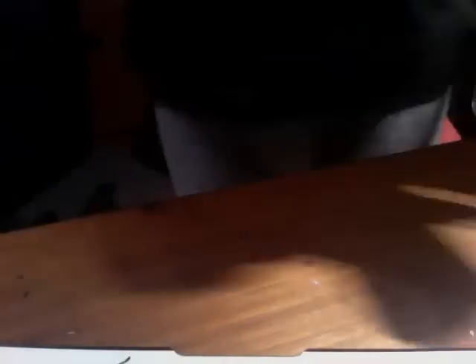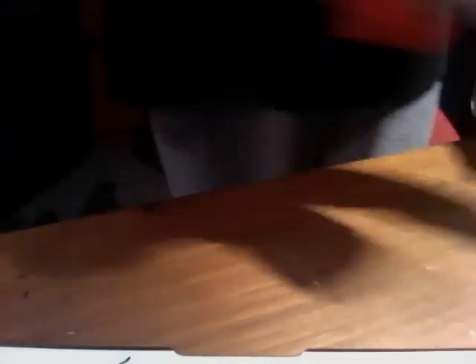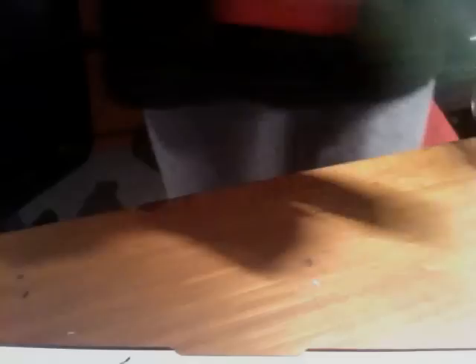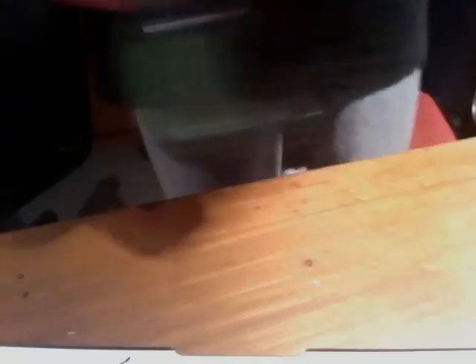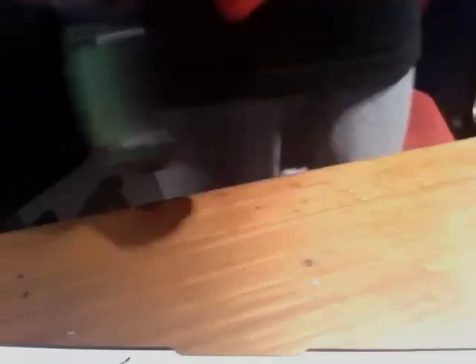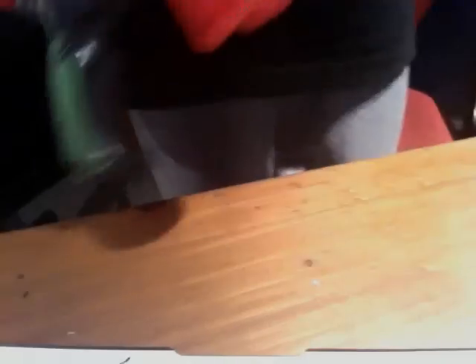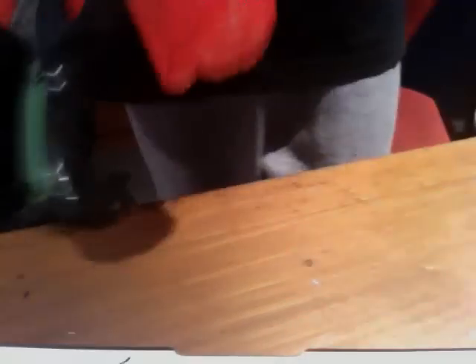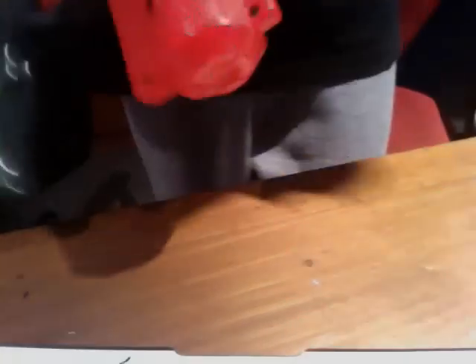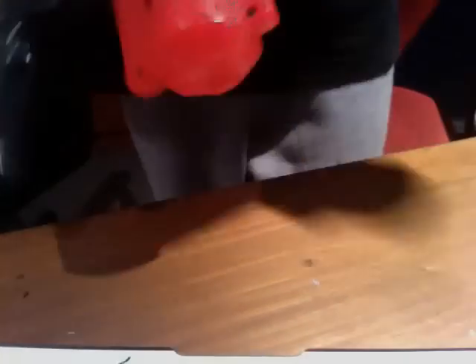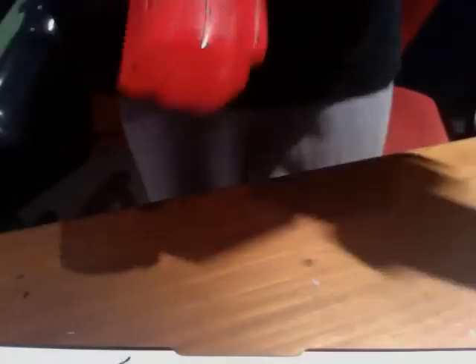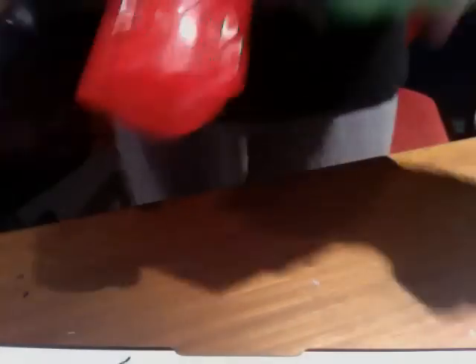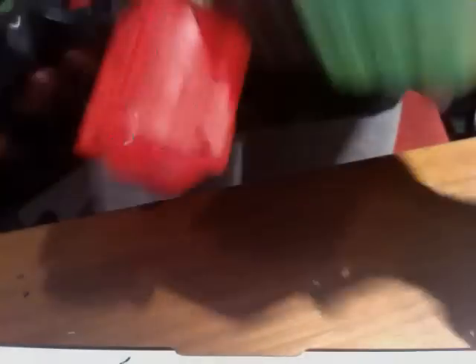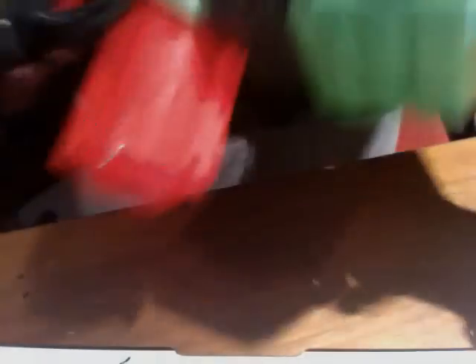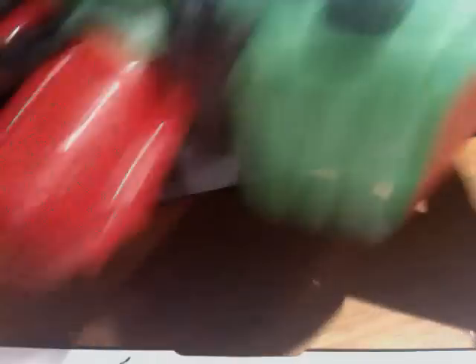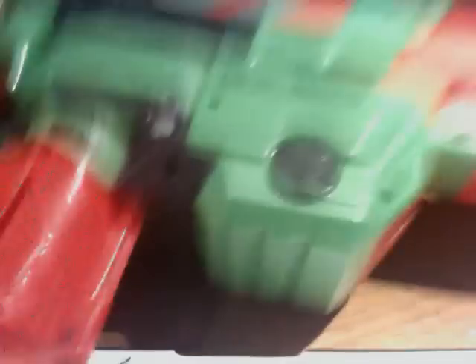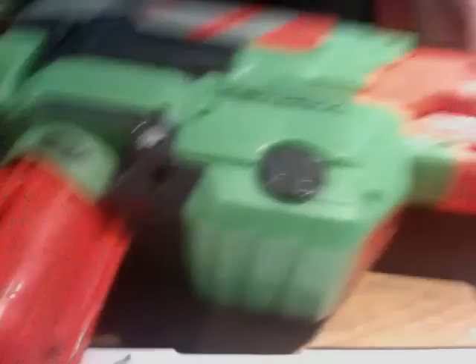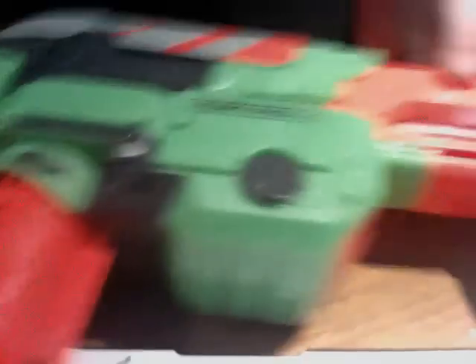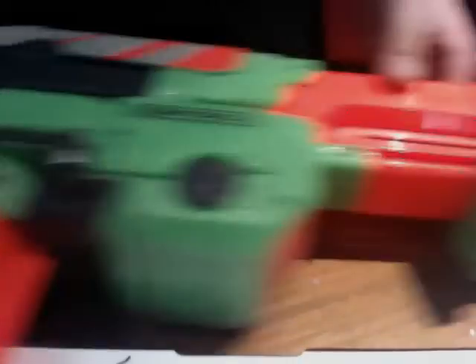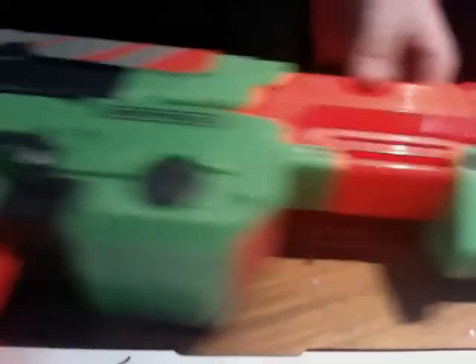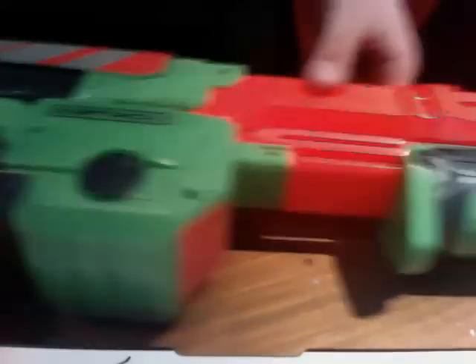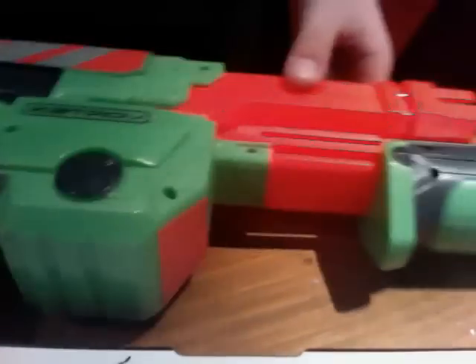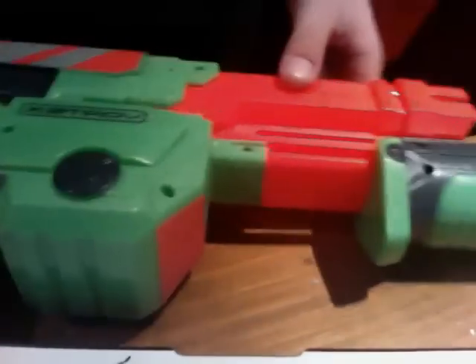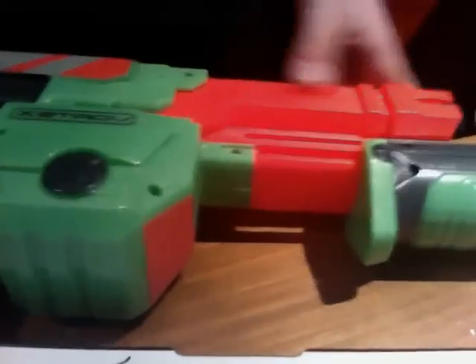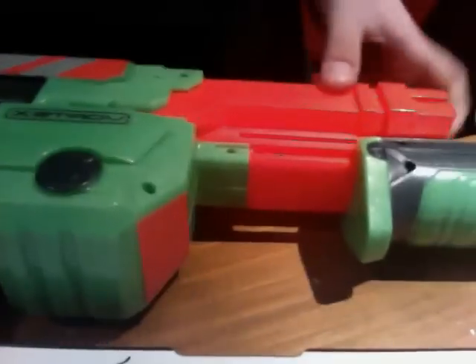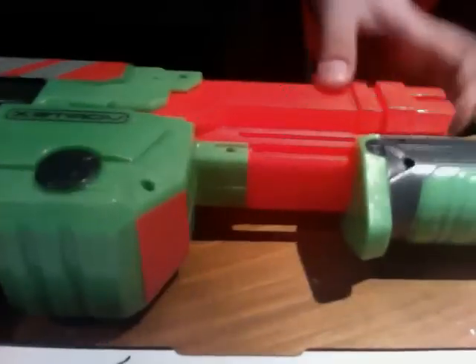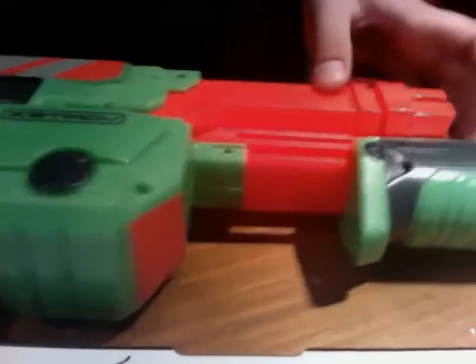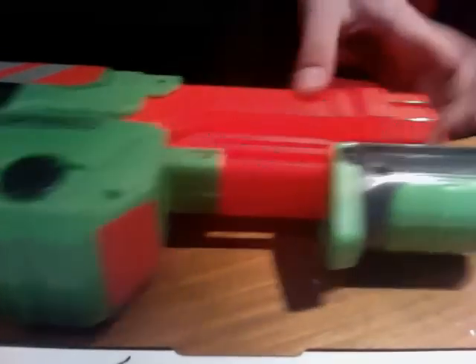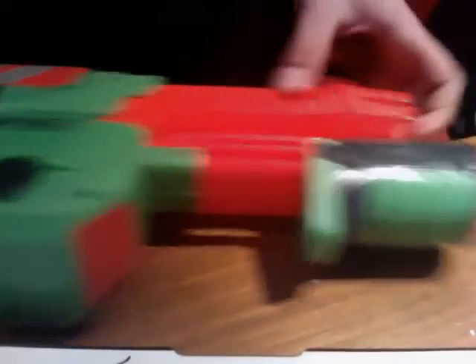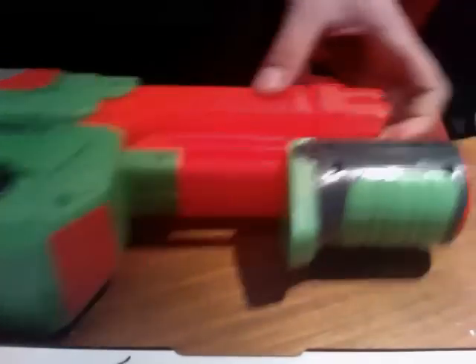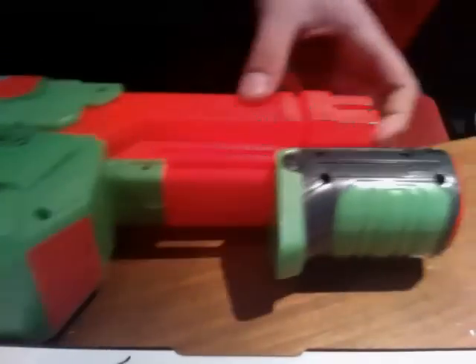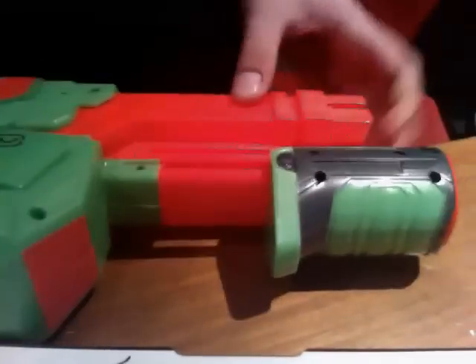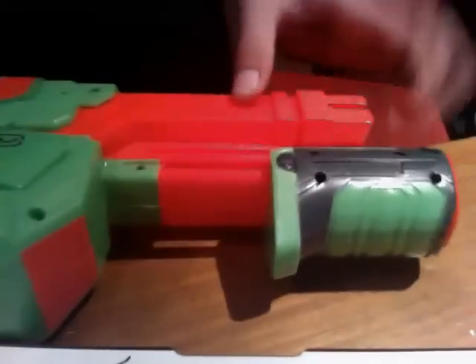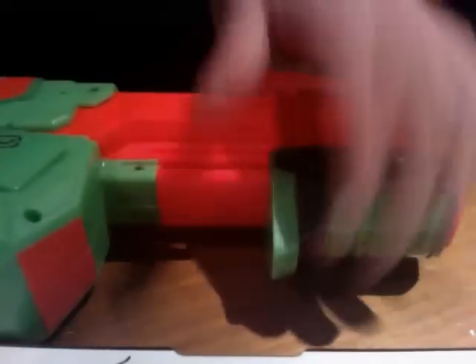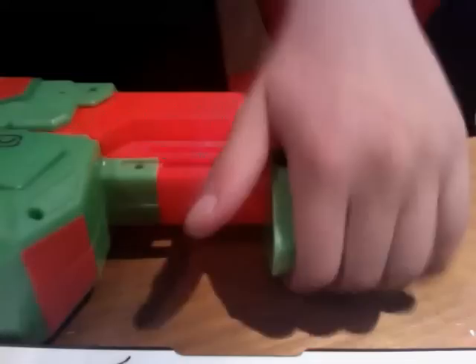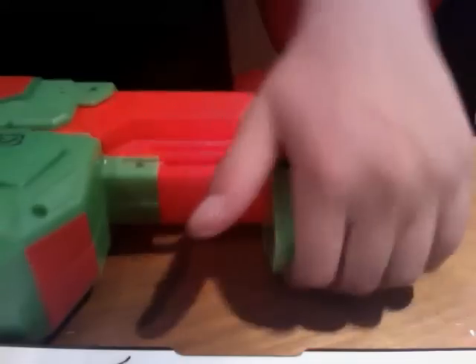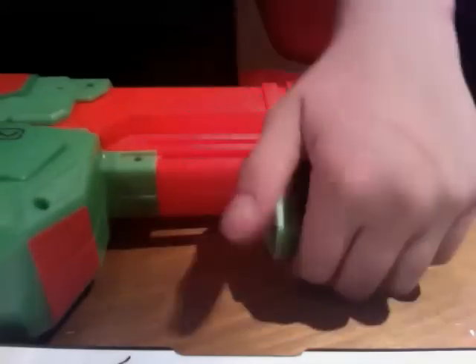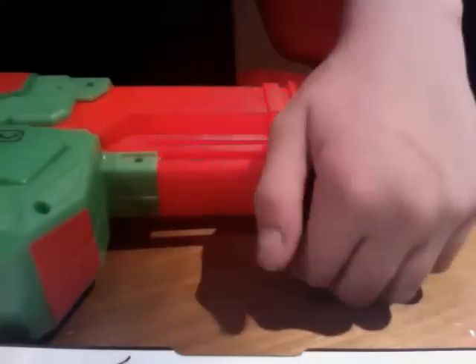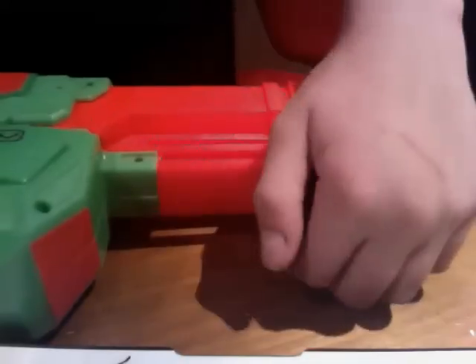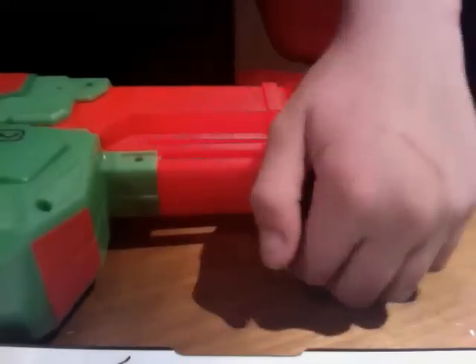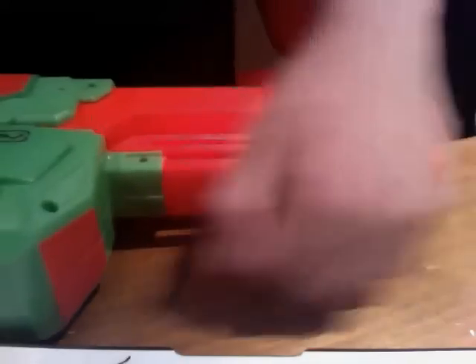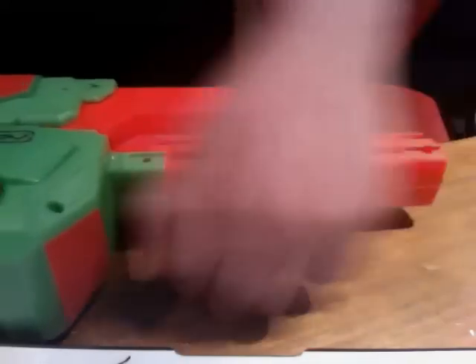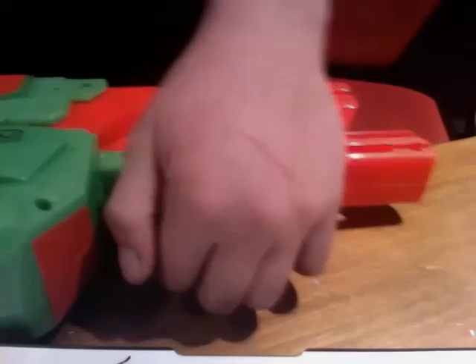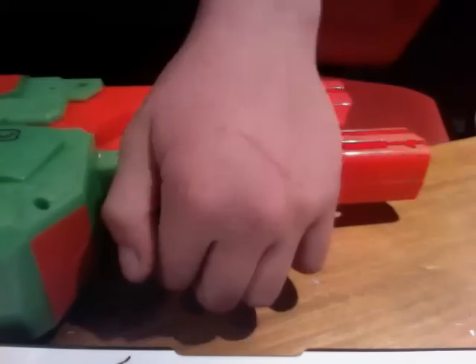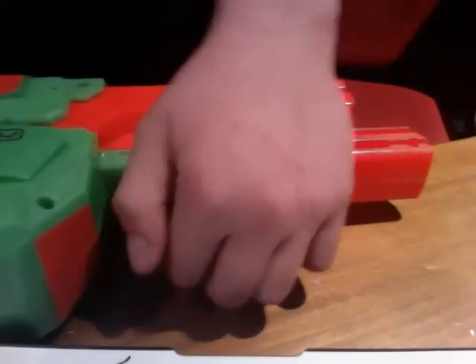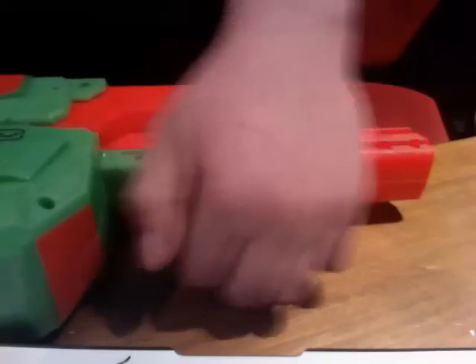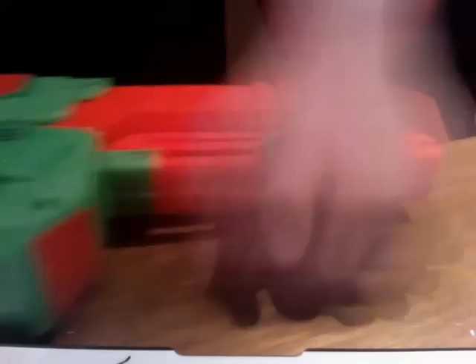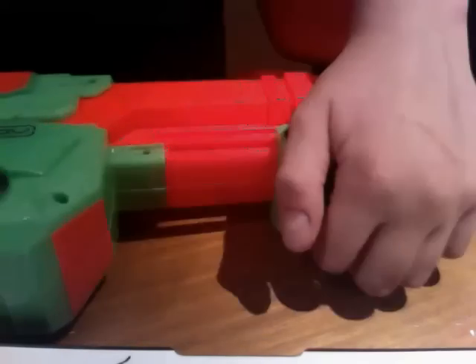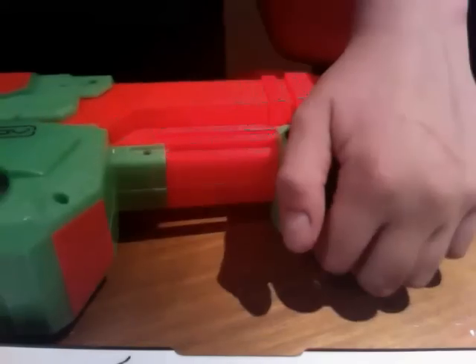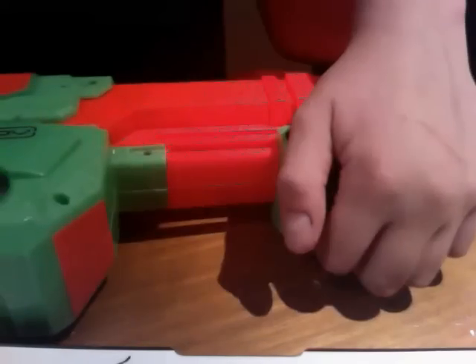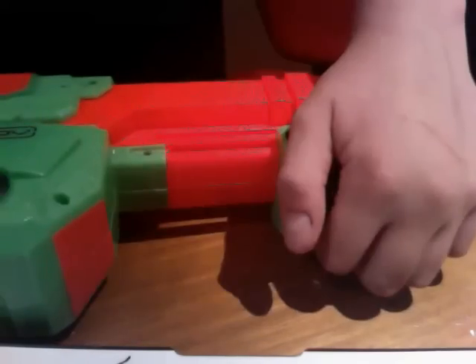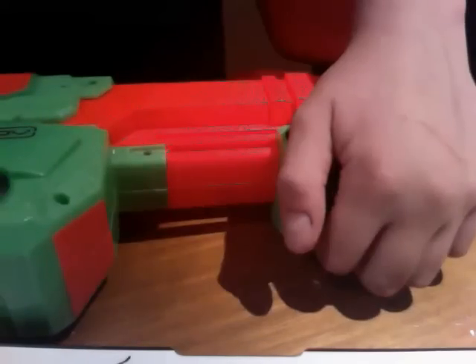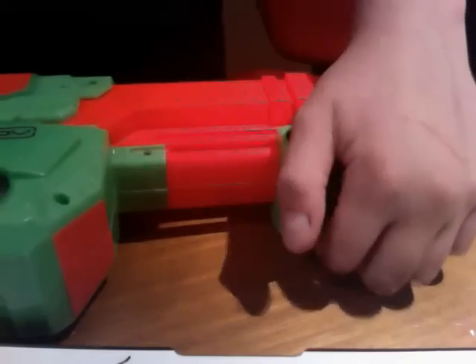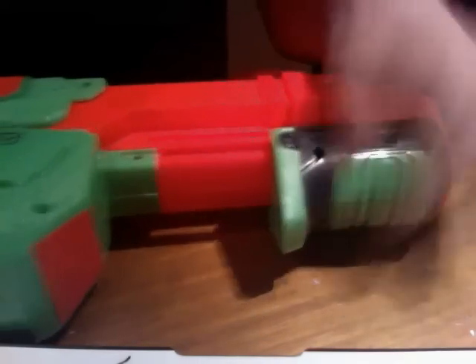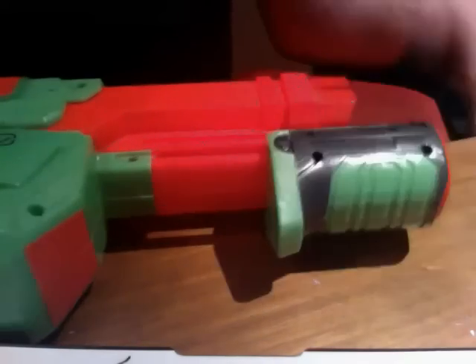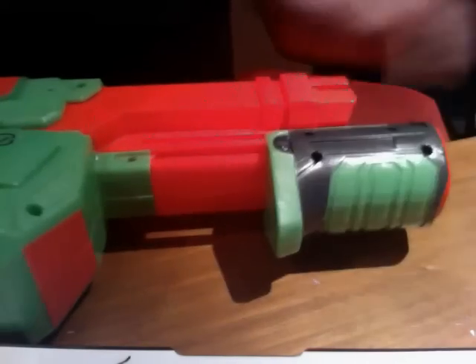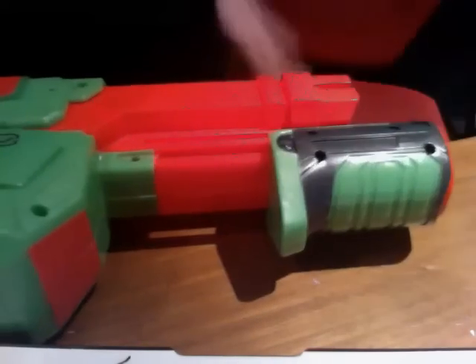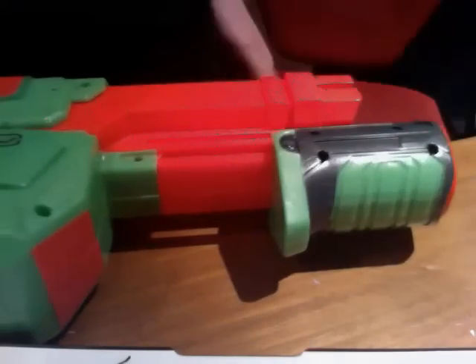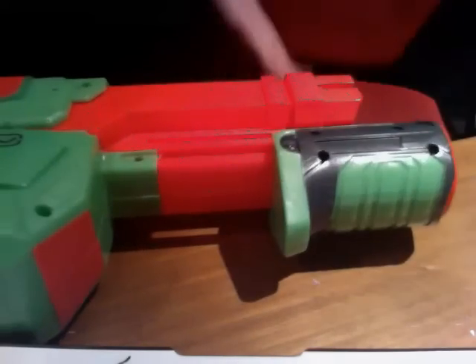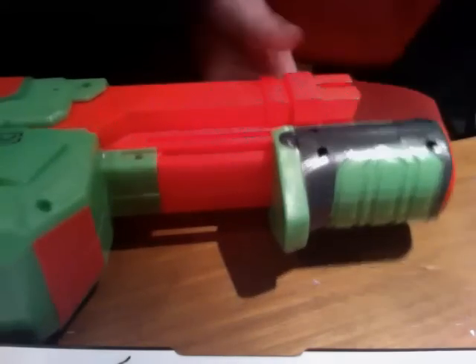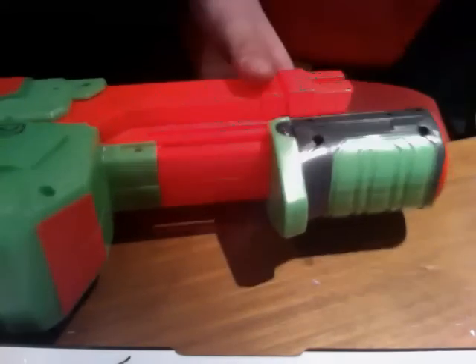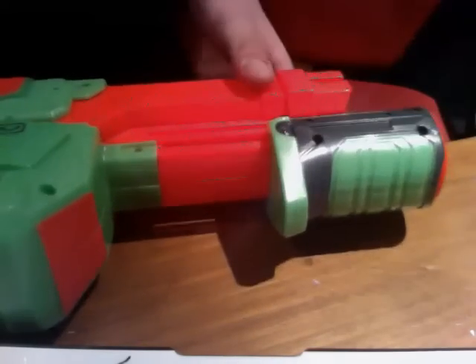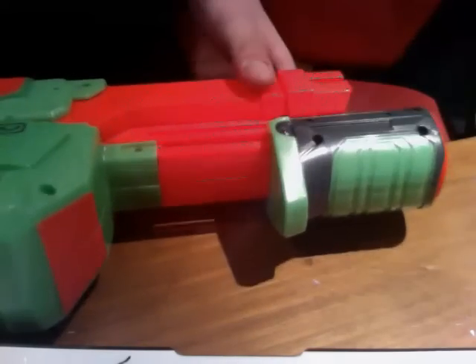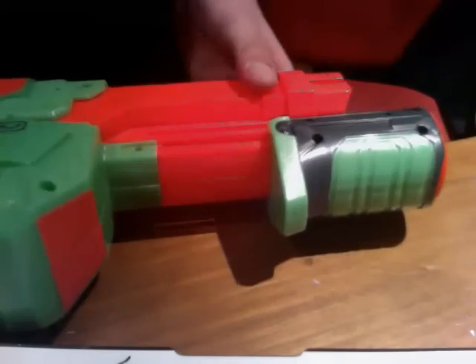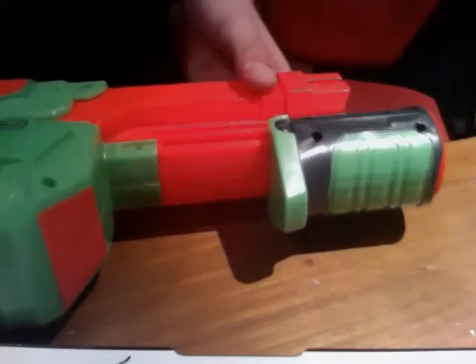Also, what I love about this gun is the cocking action. It's like a normal shotgun. Pretty awesome.